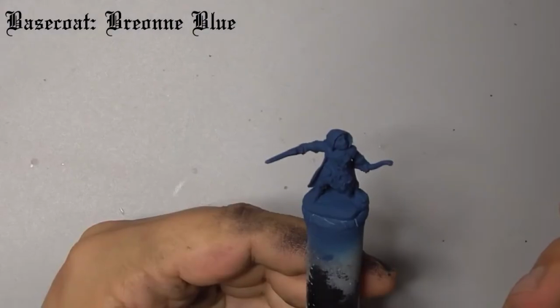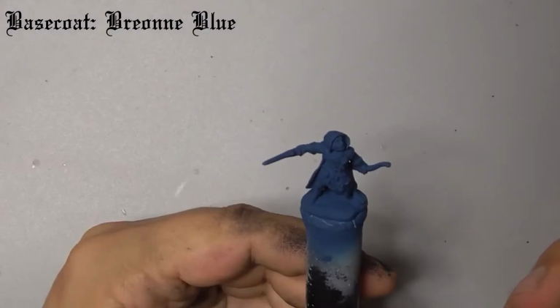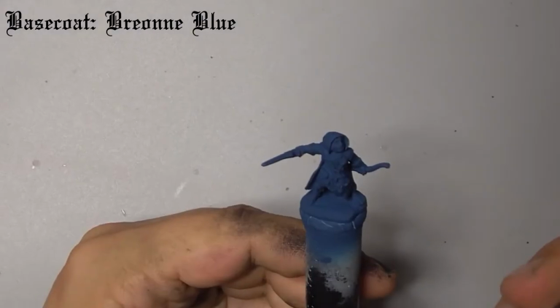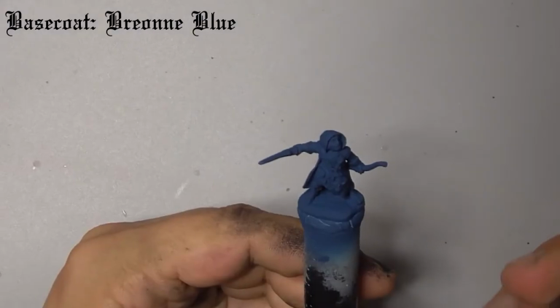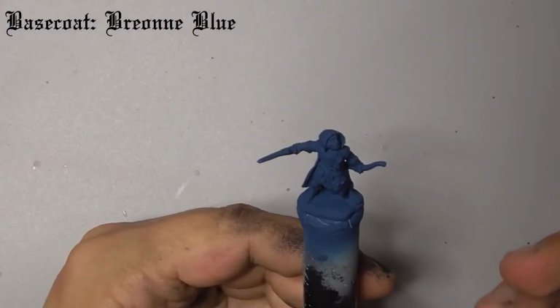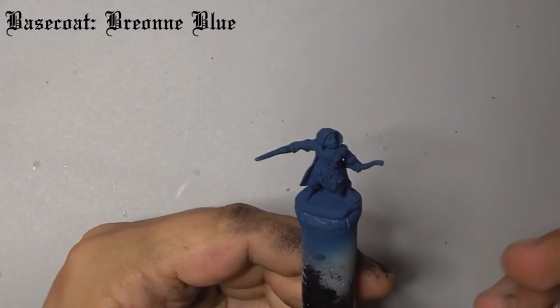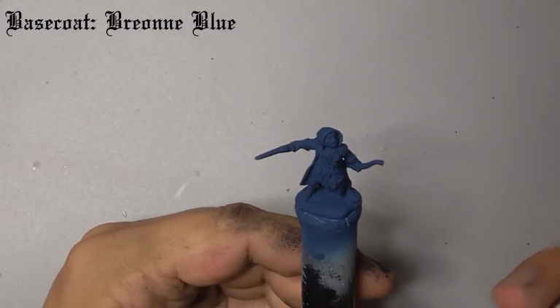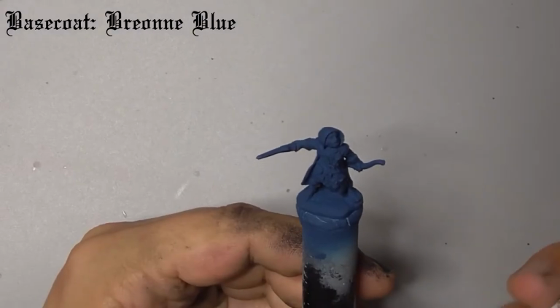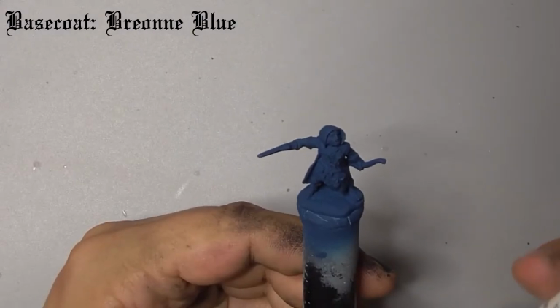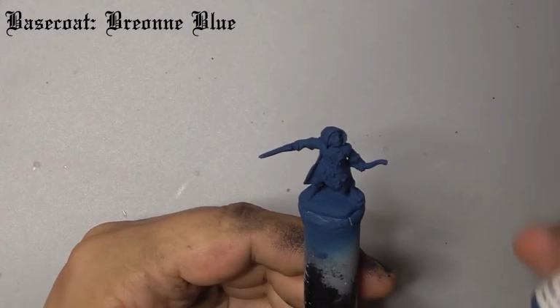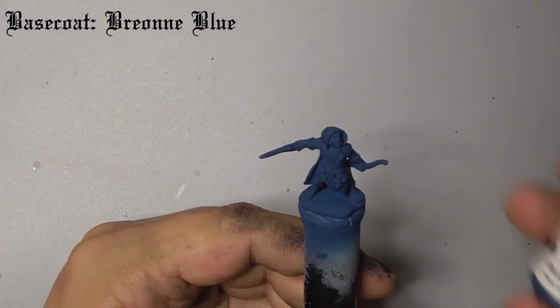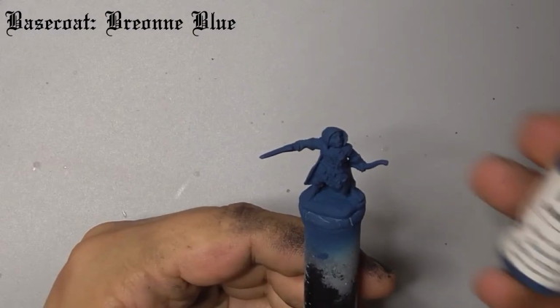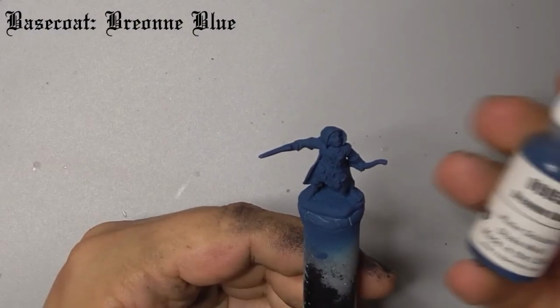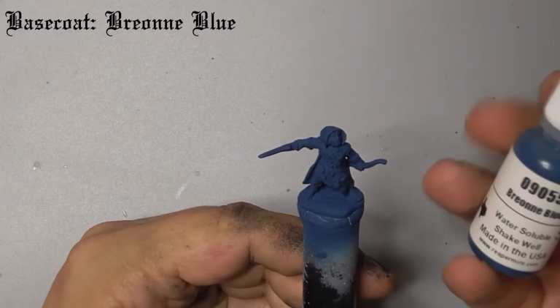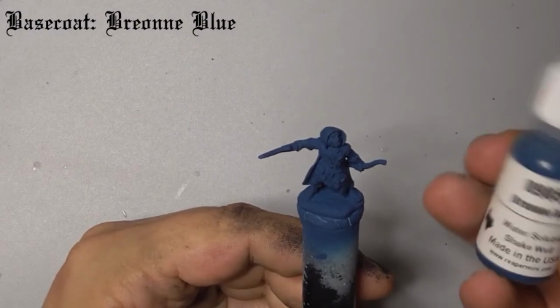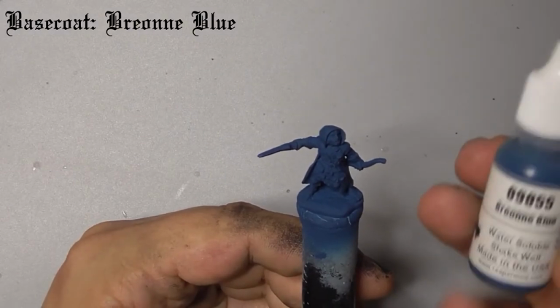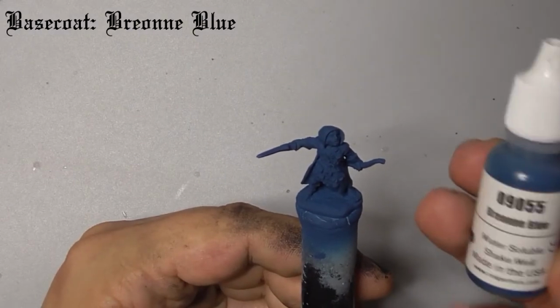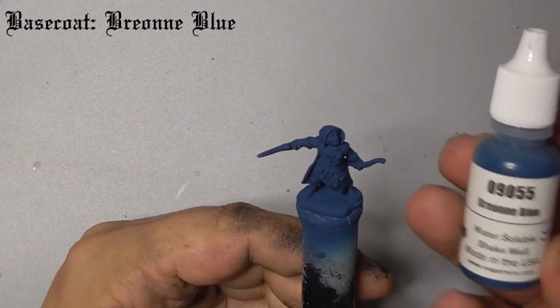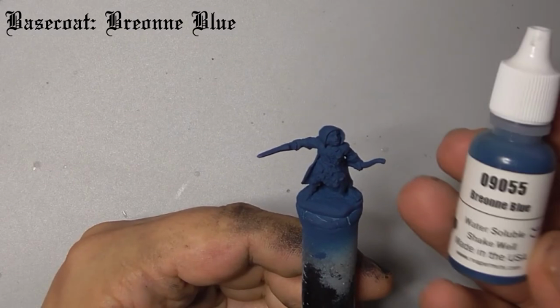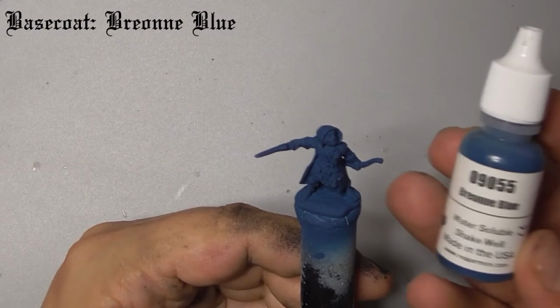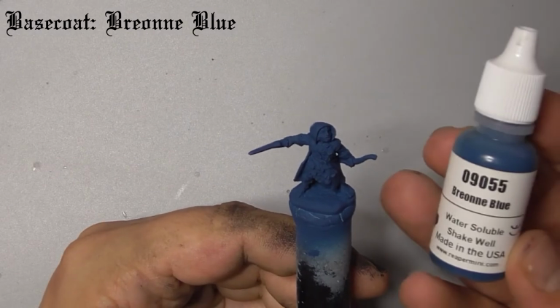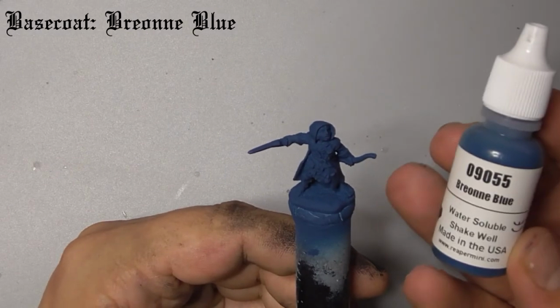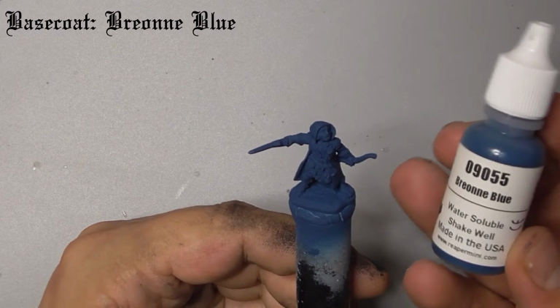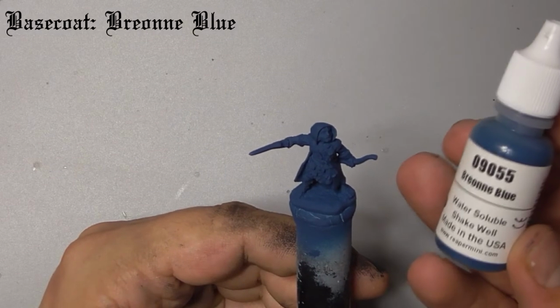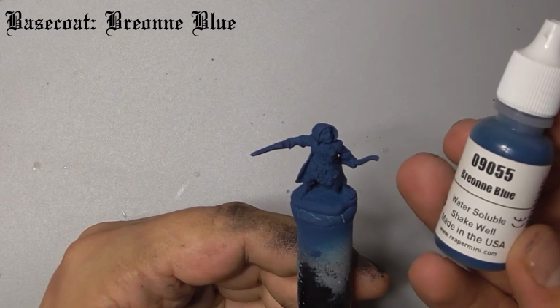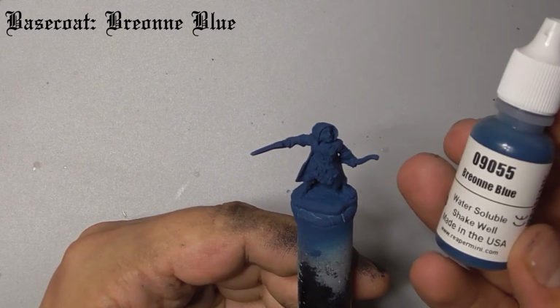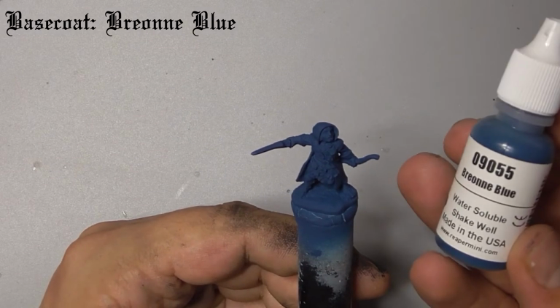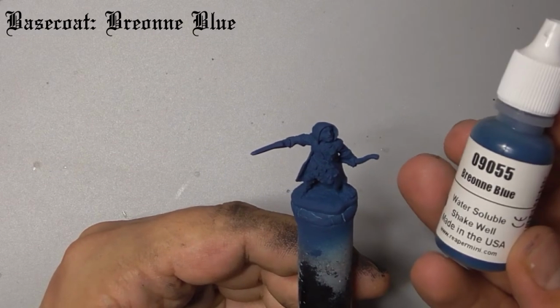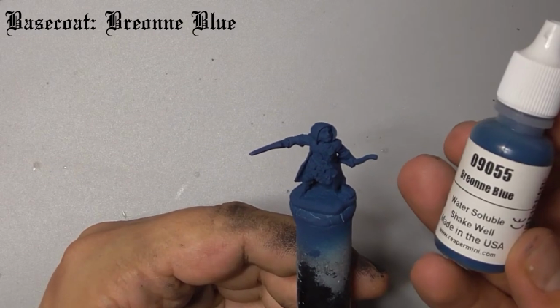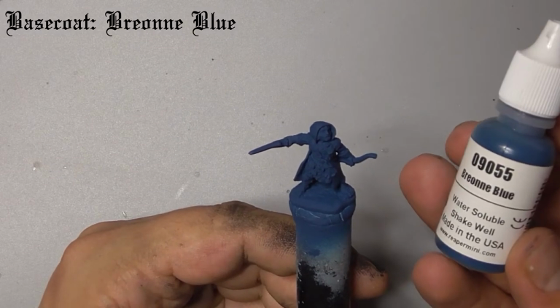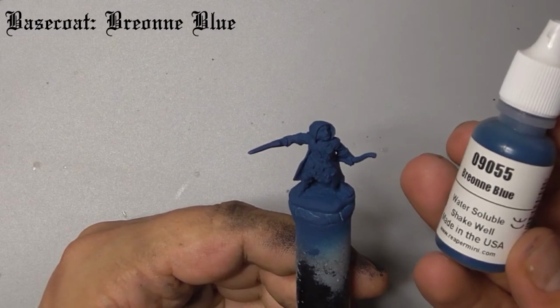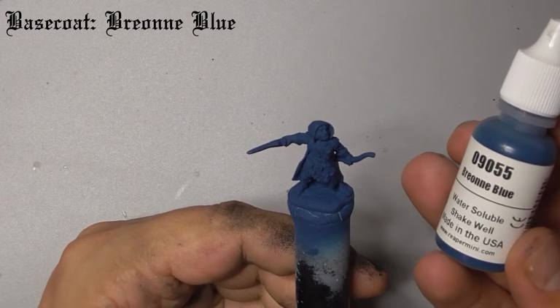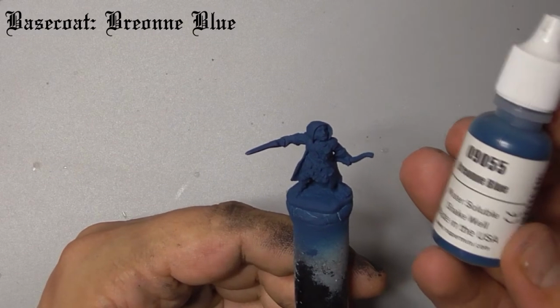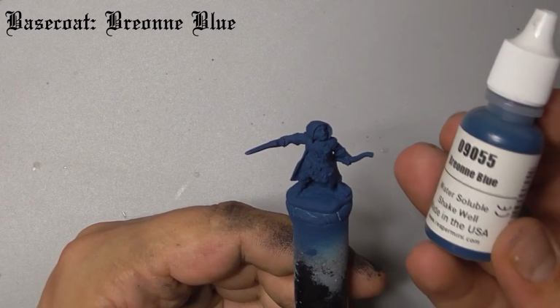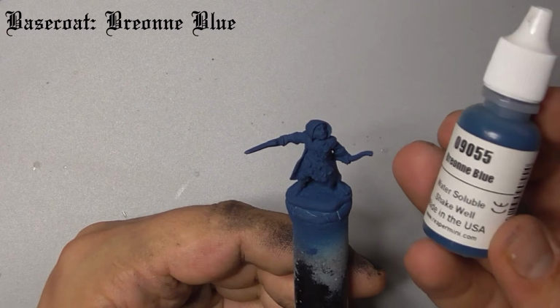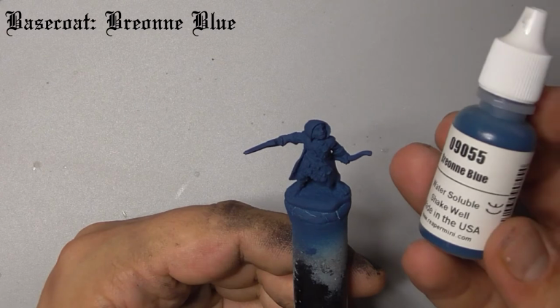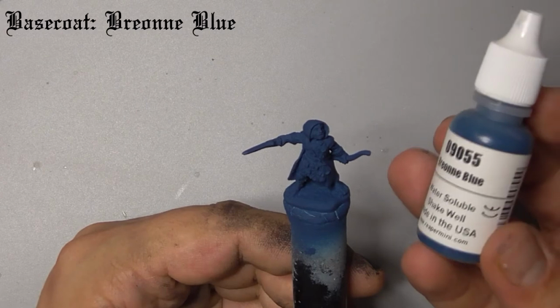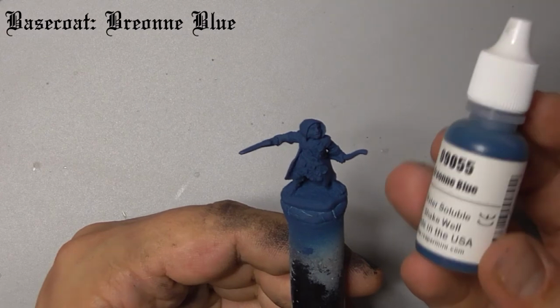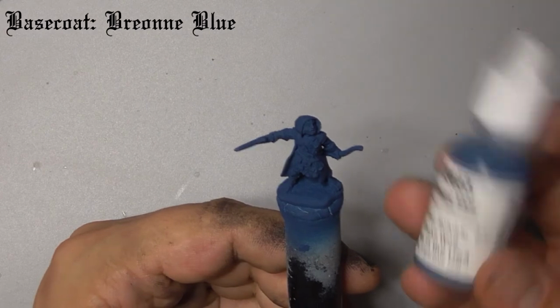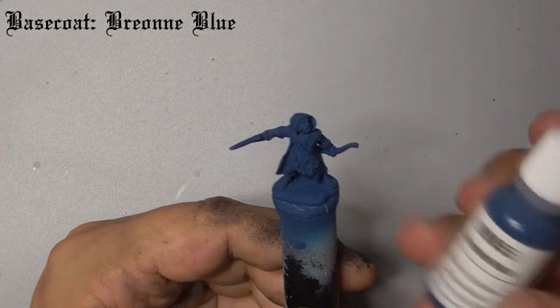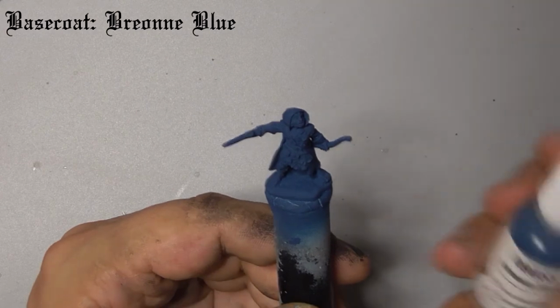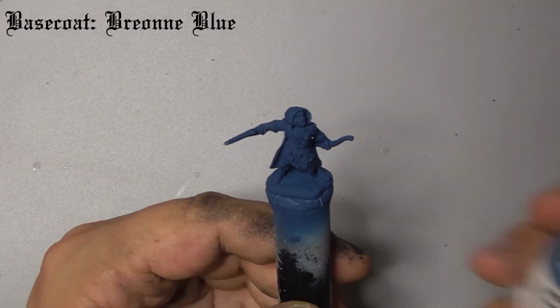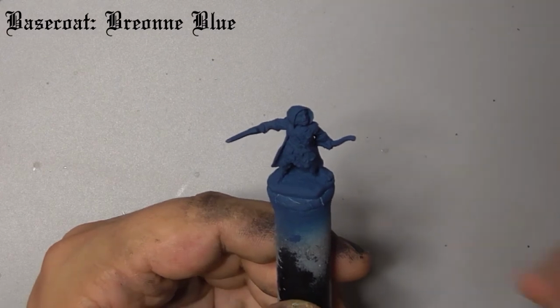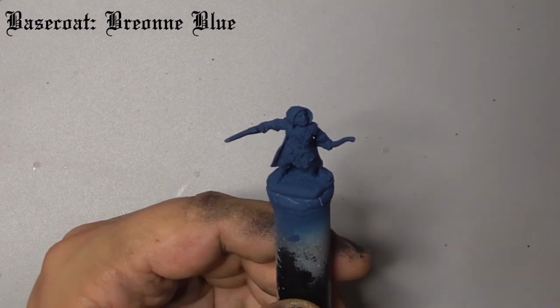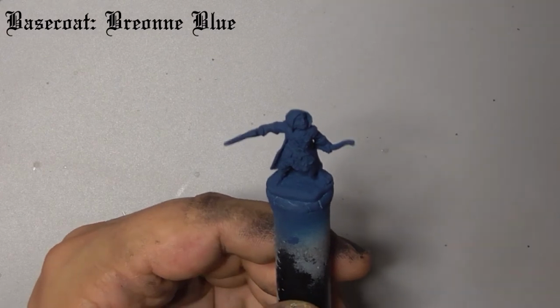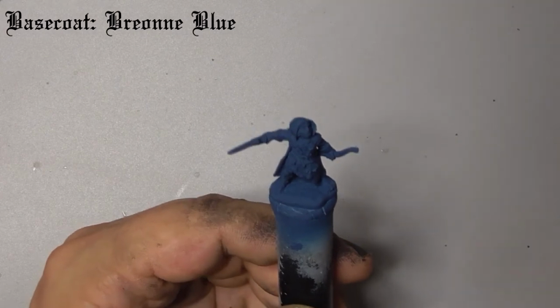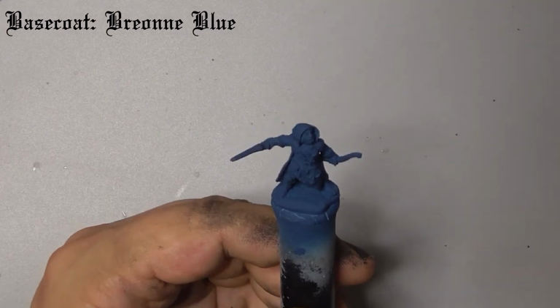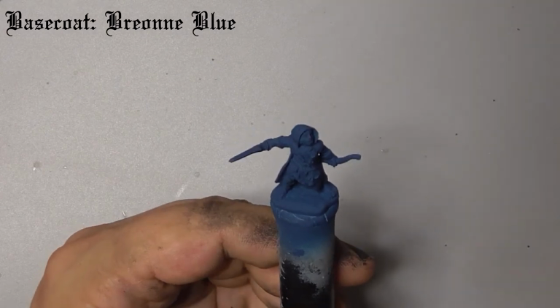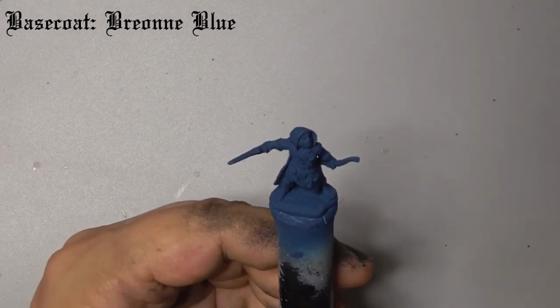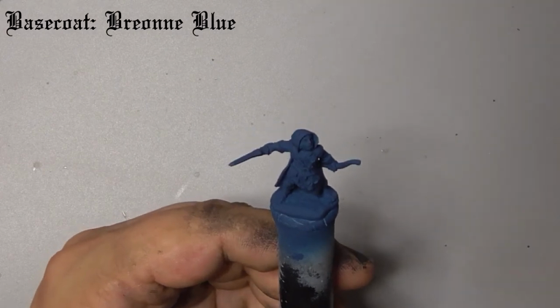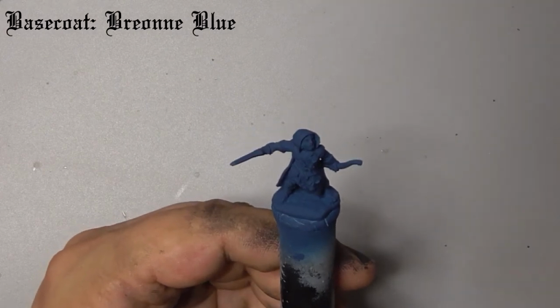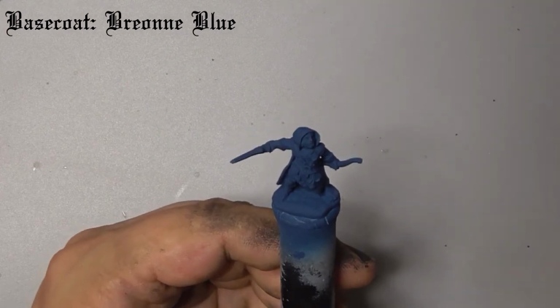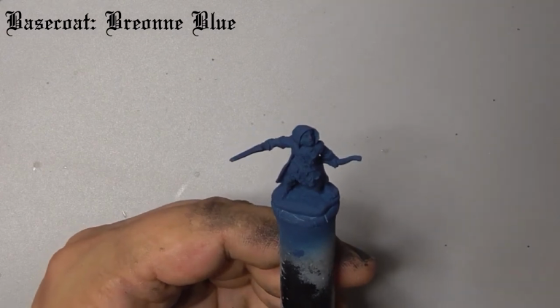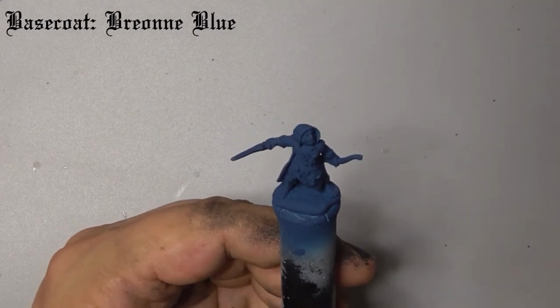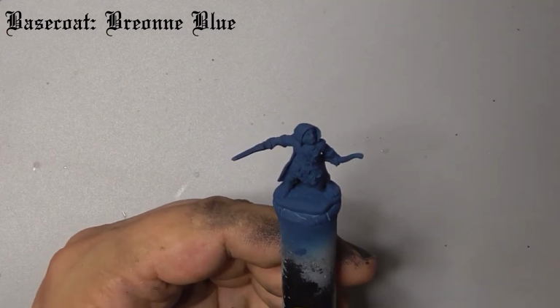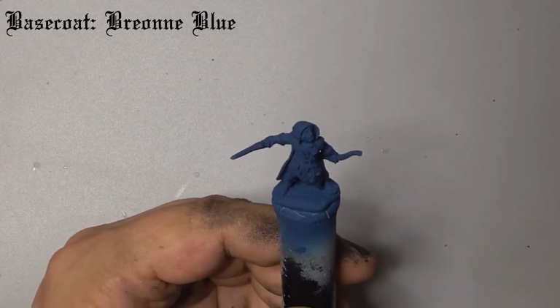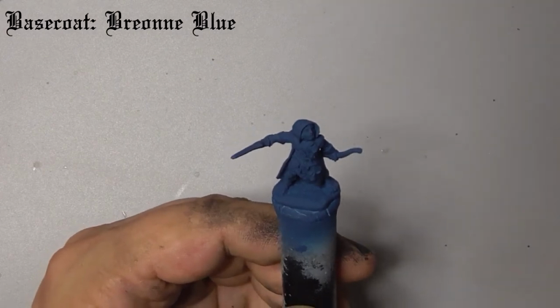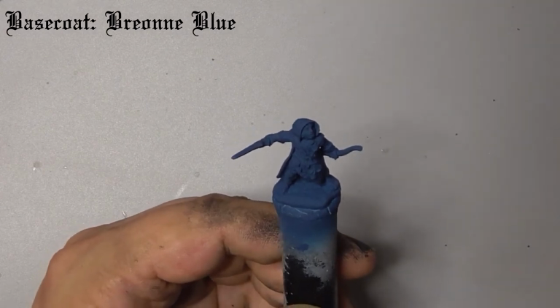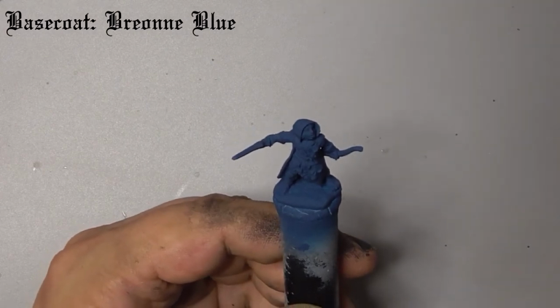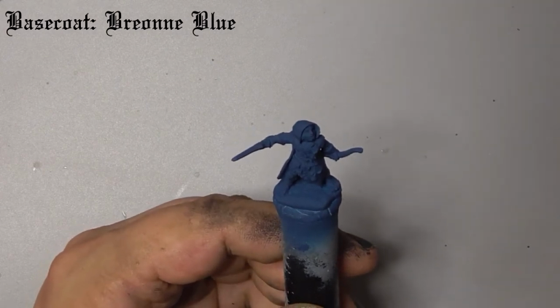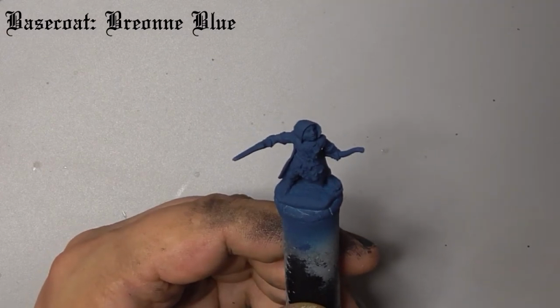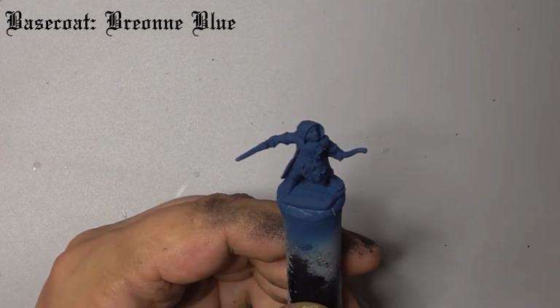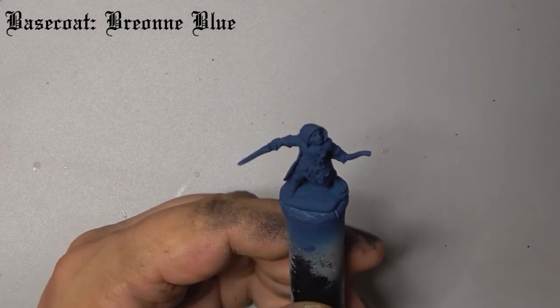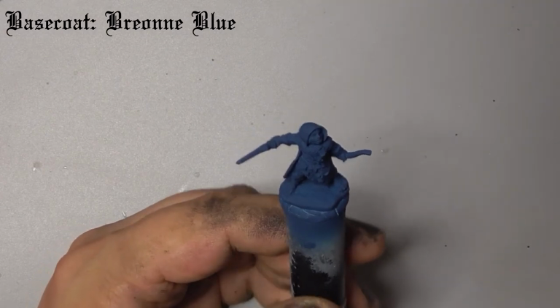For starters I've undercoated the model with Brion Blue using my airbrush, but you can just as easily do this by hand if you prefer.